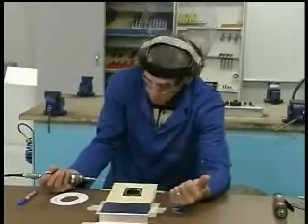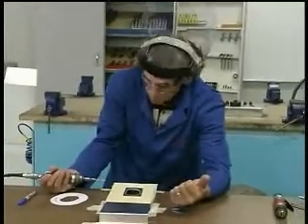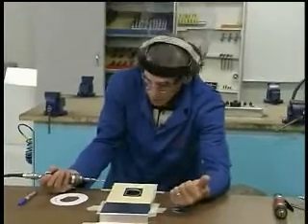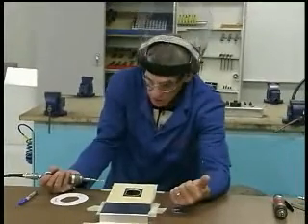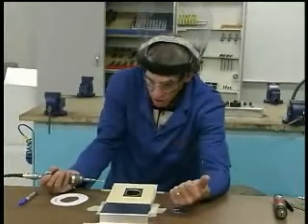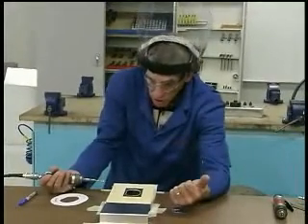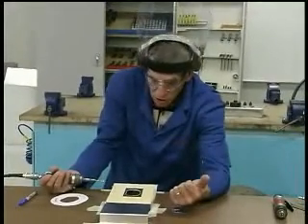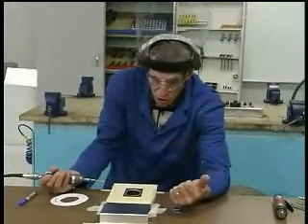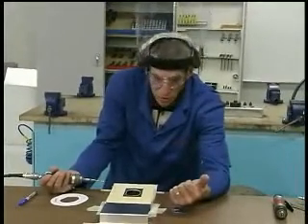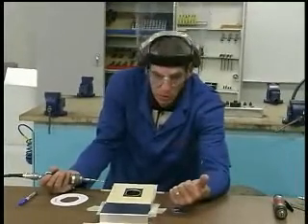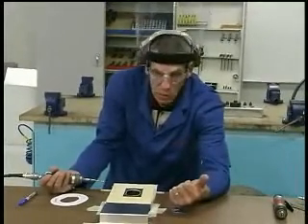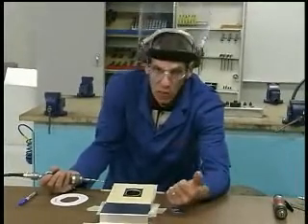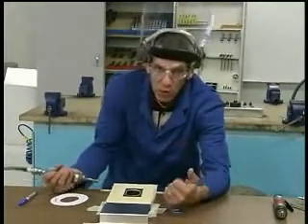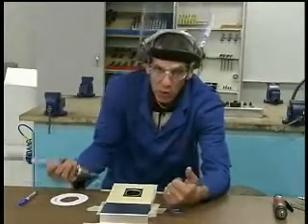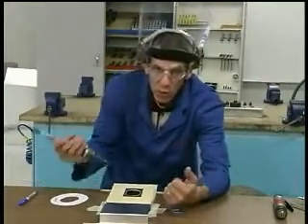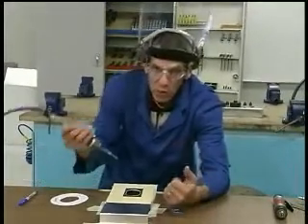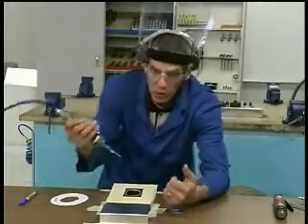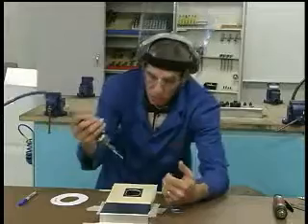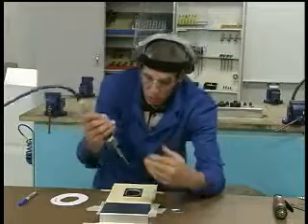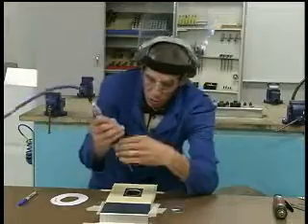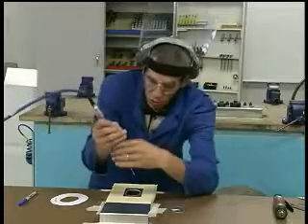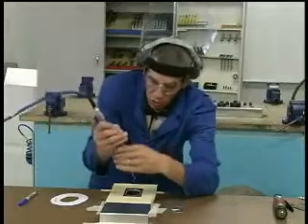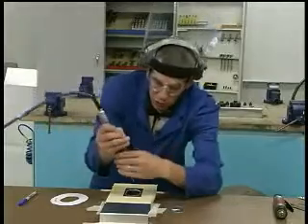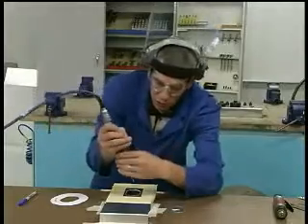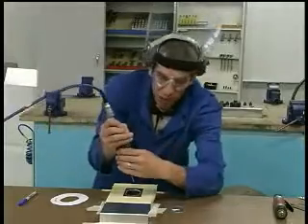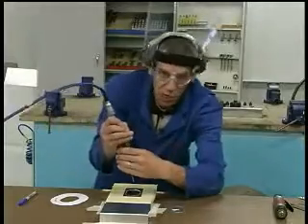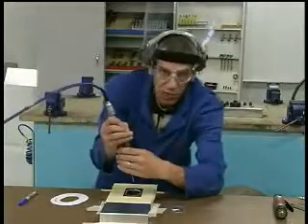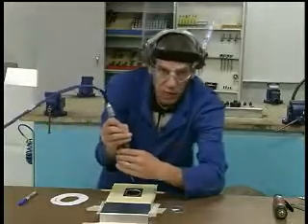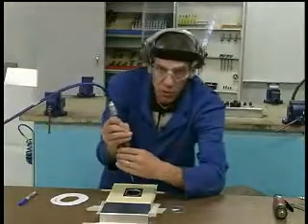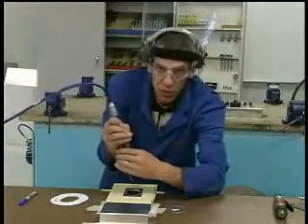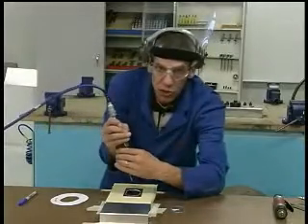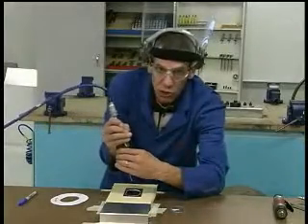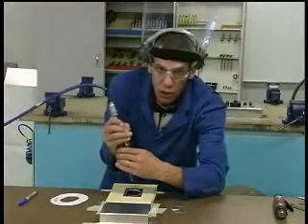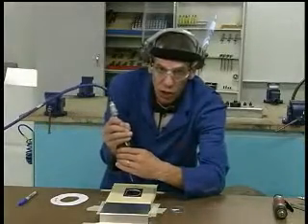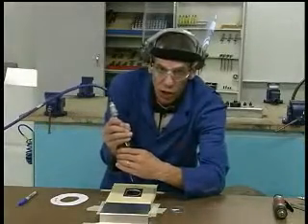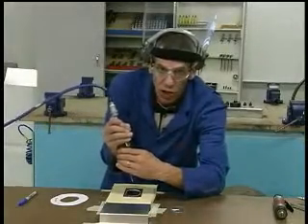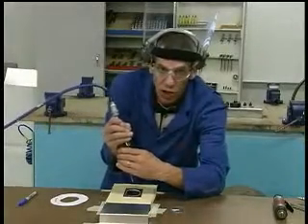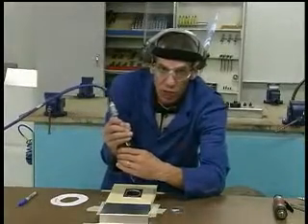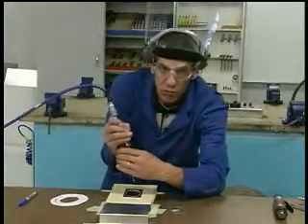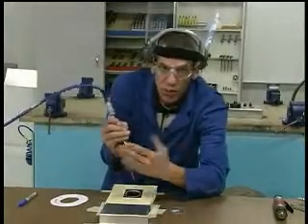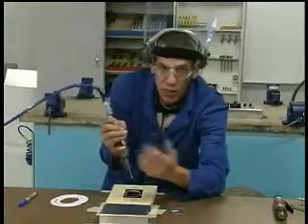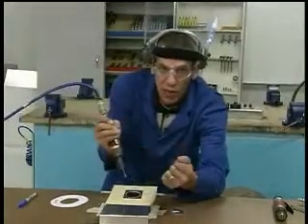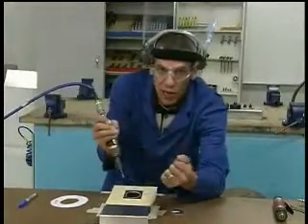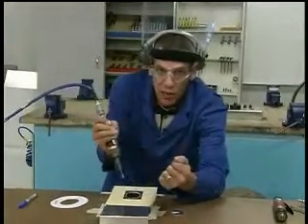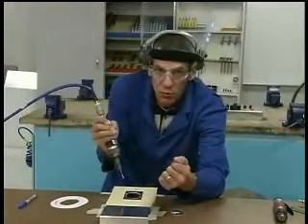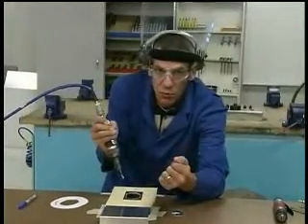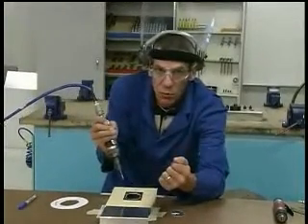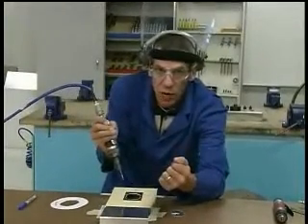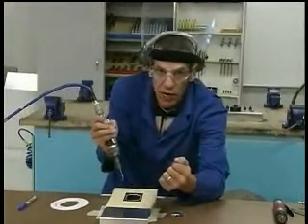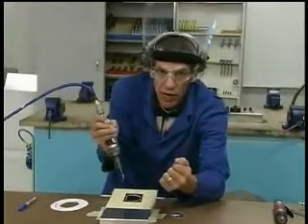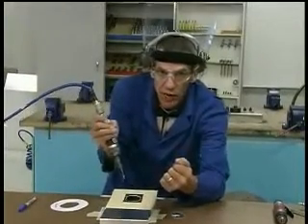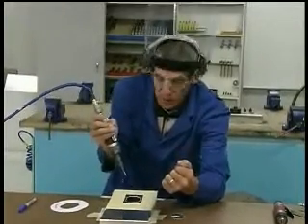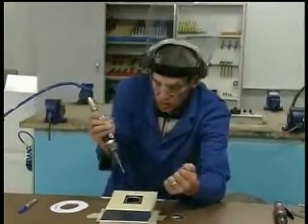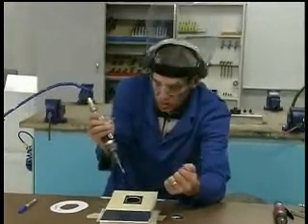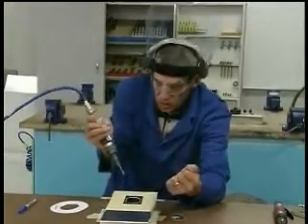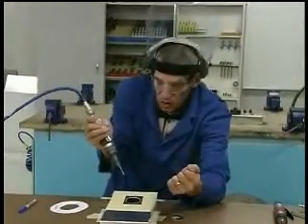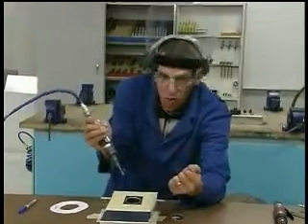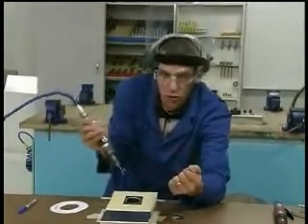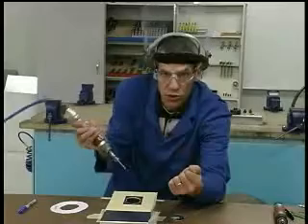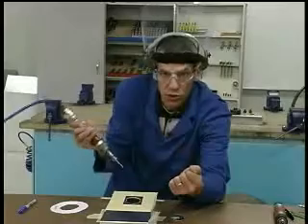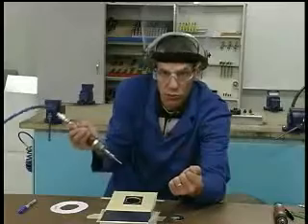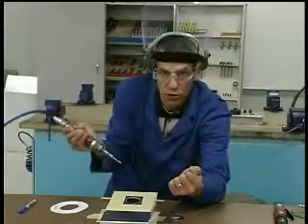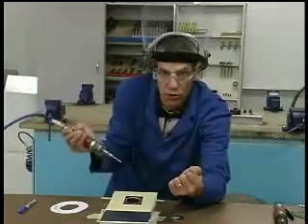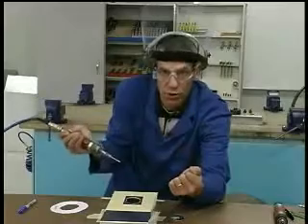And that's all there is to it. Remember, hold it firmly. Keep it in control at all times, and with a little bit of practice, that's all there is to using the router bit.